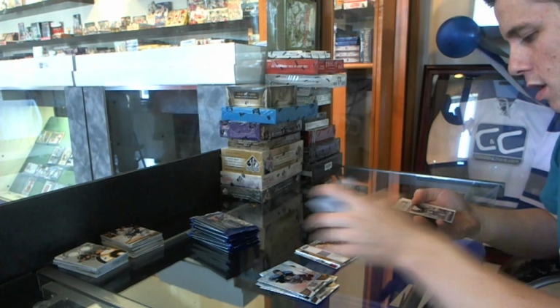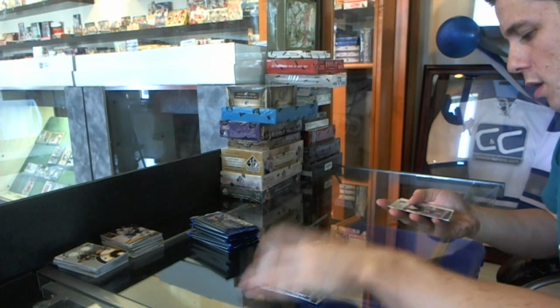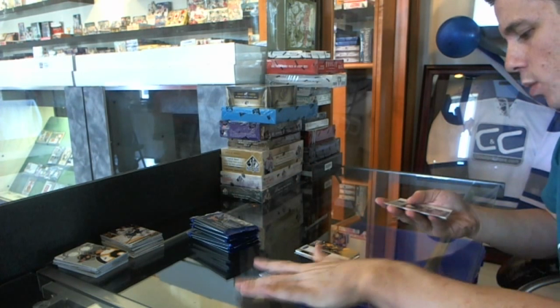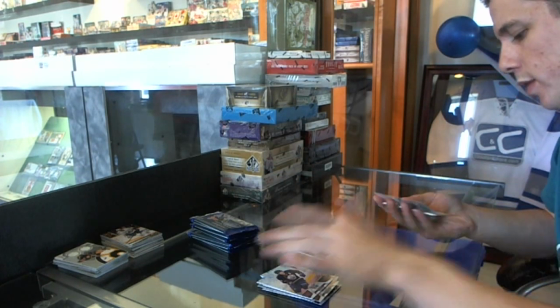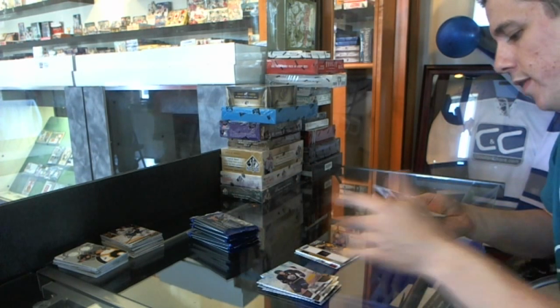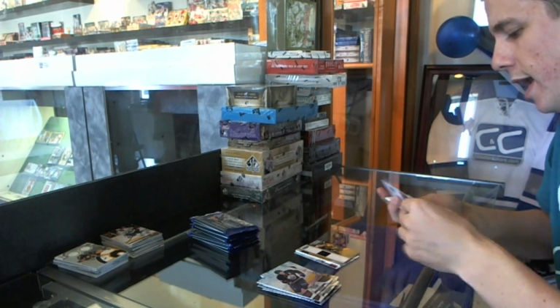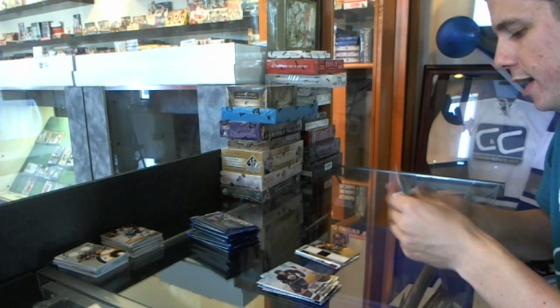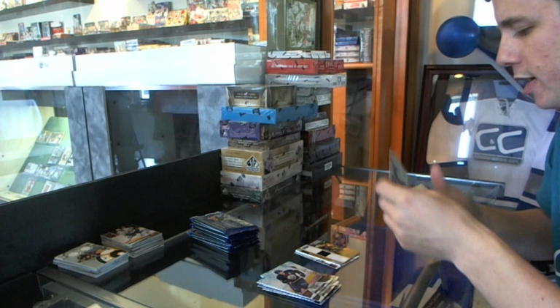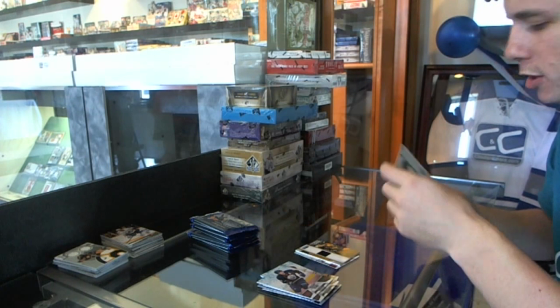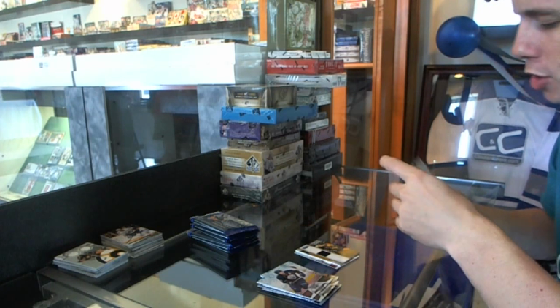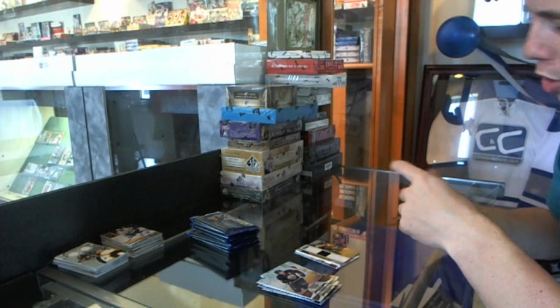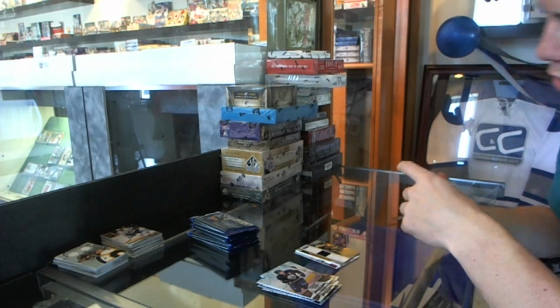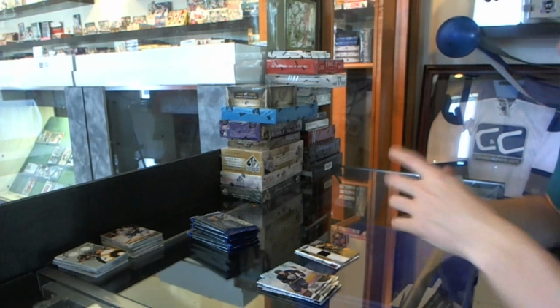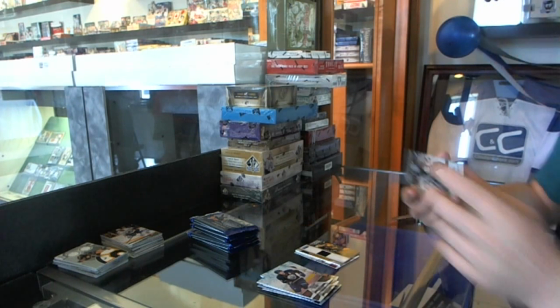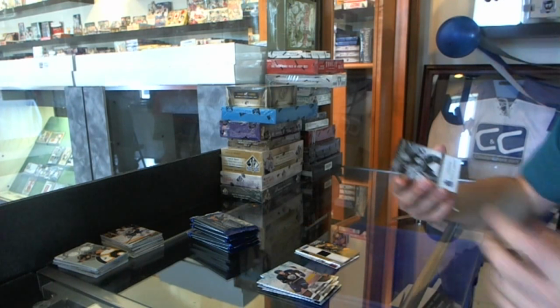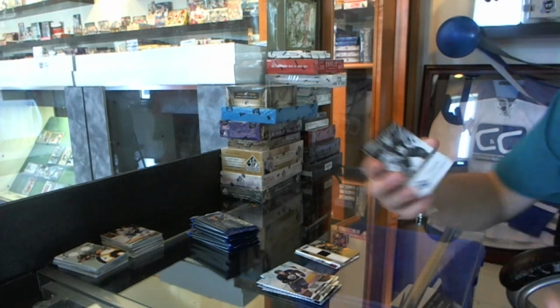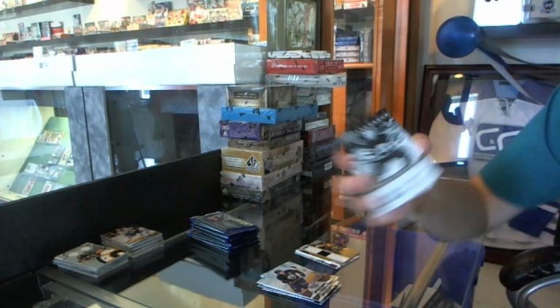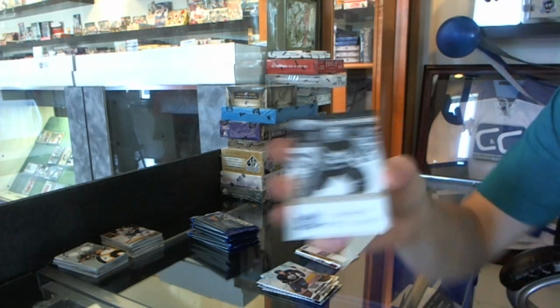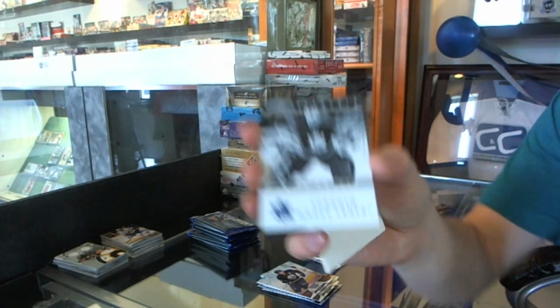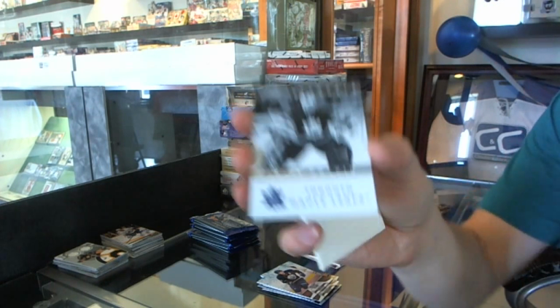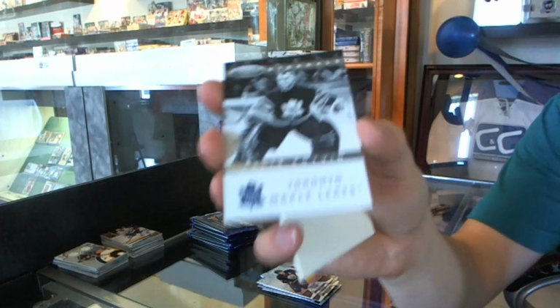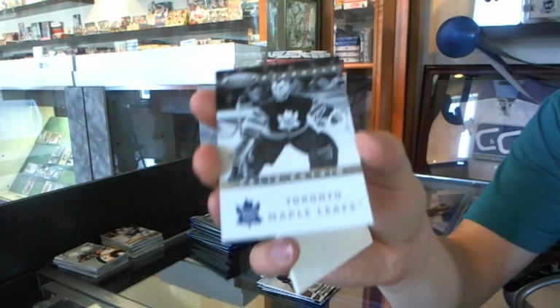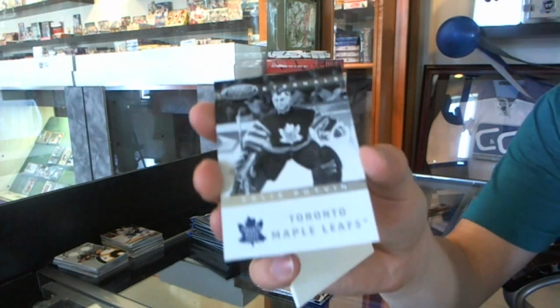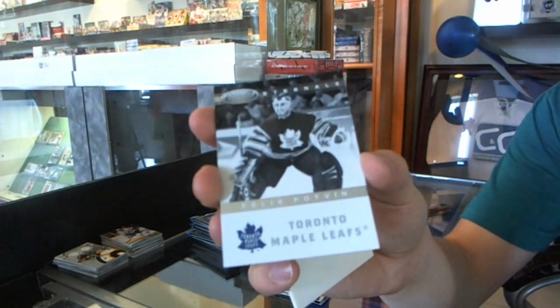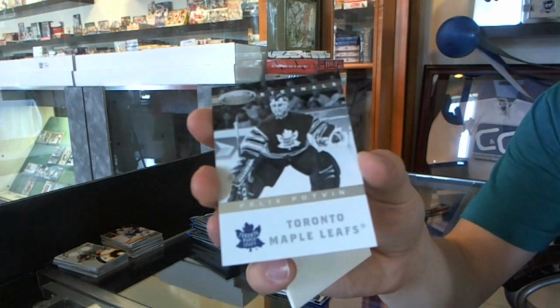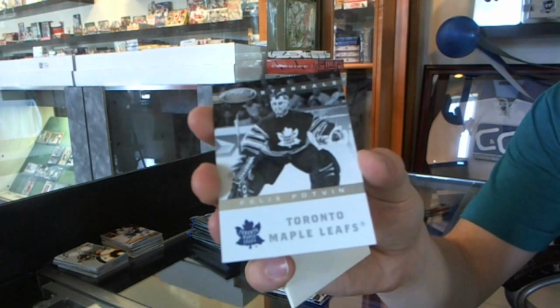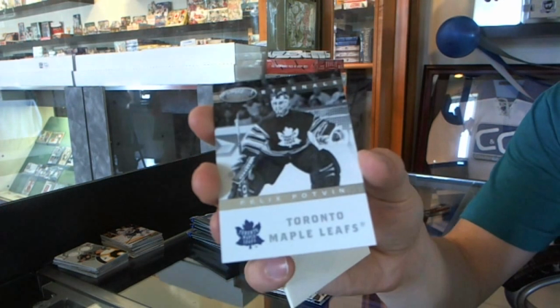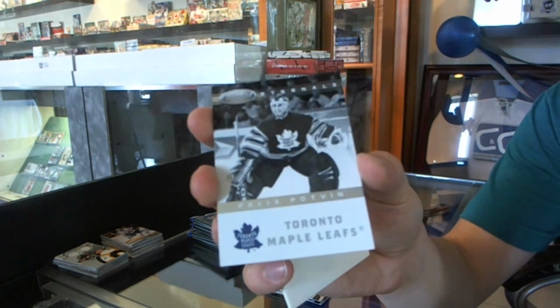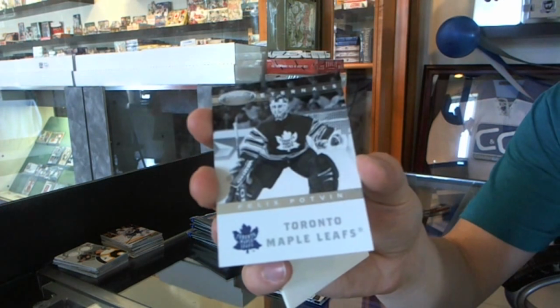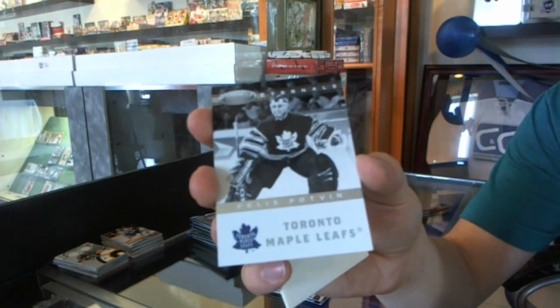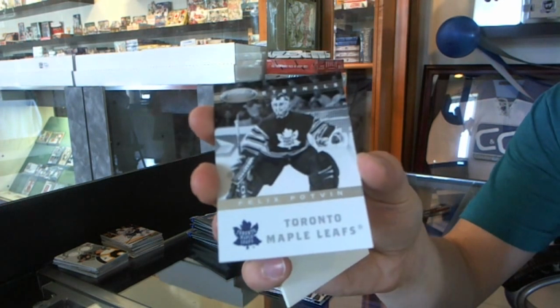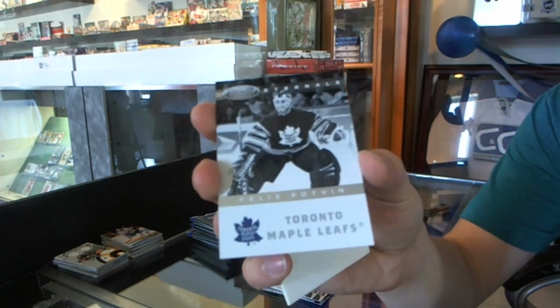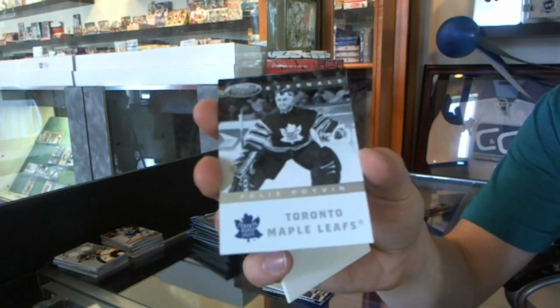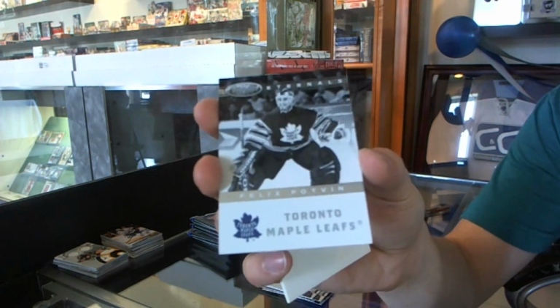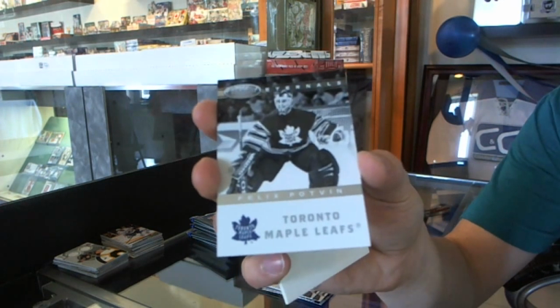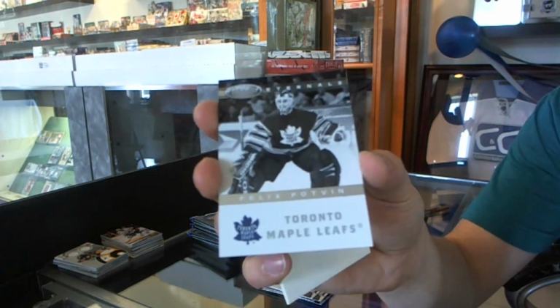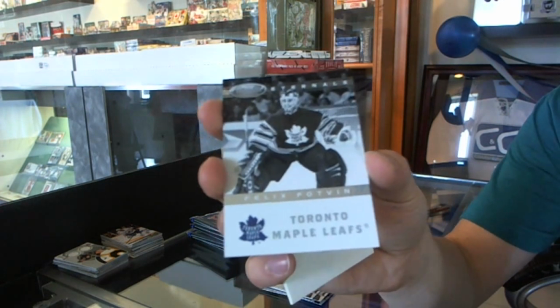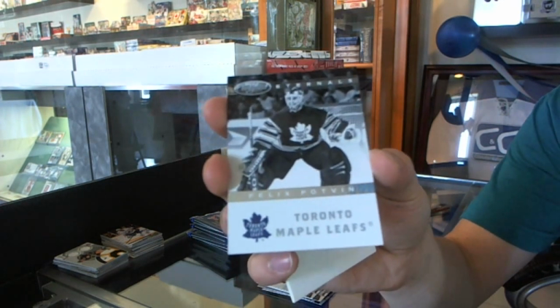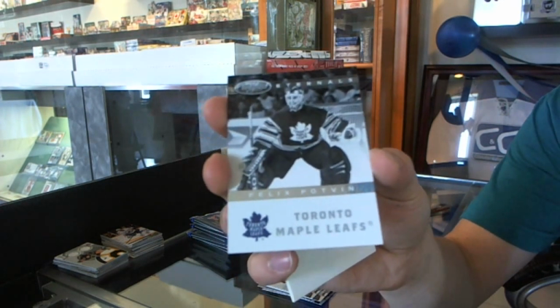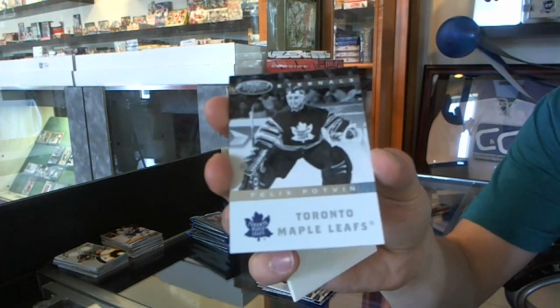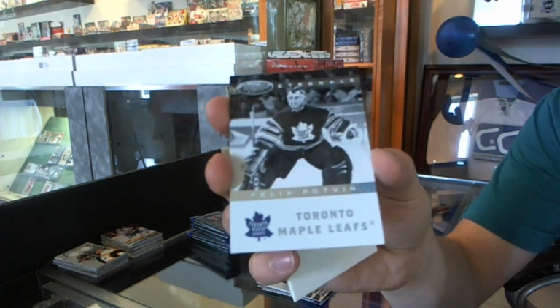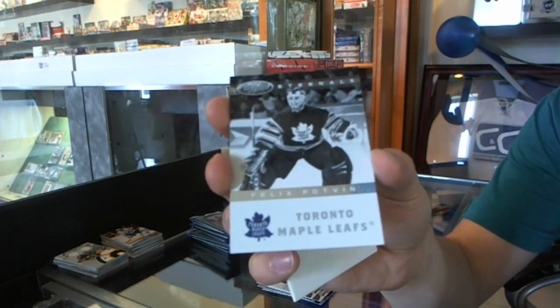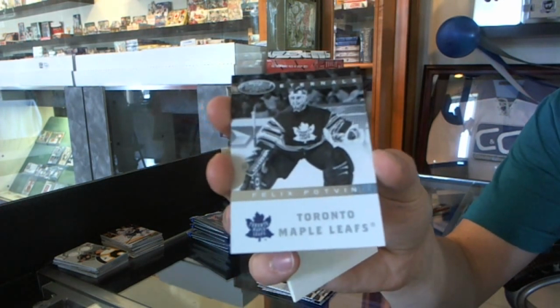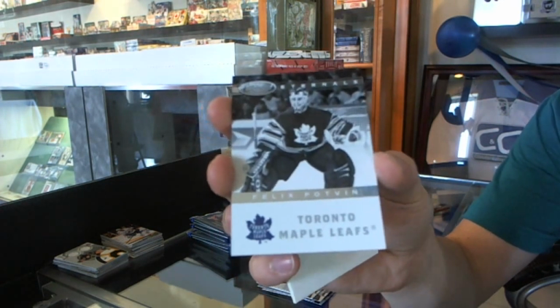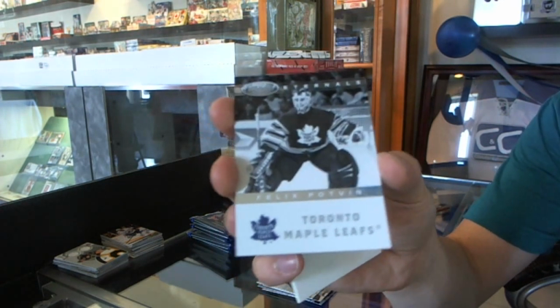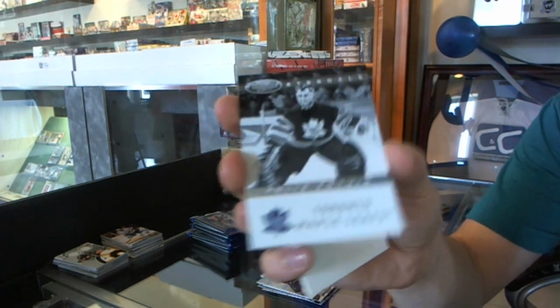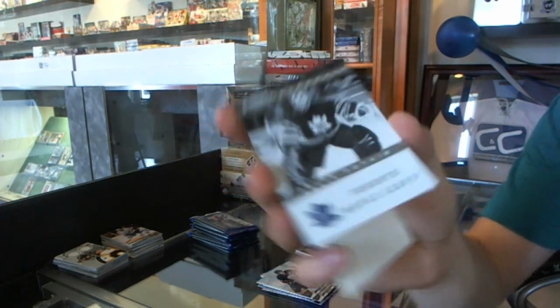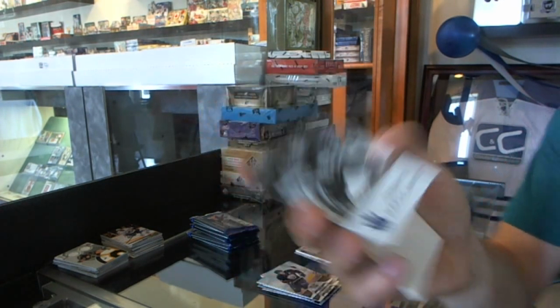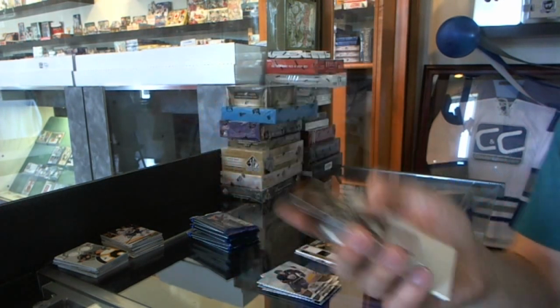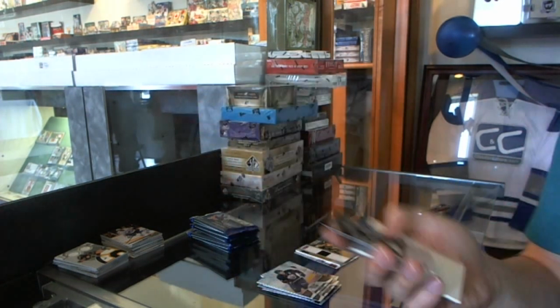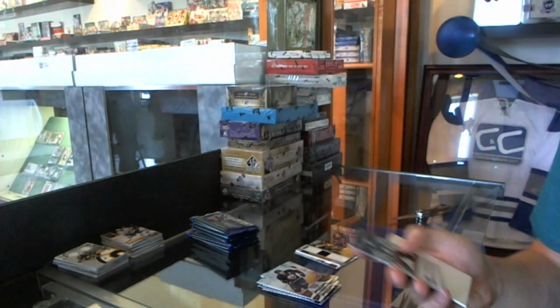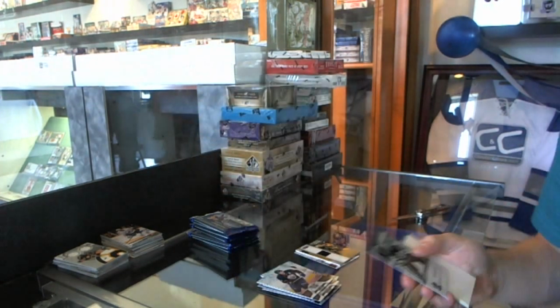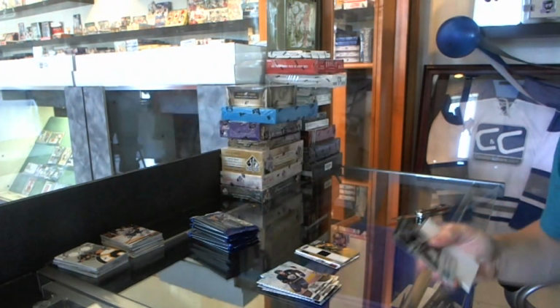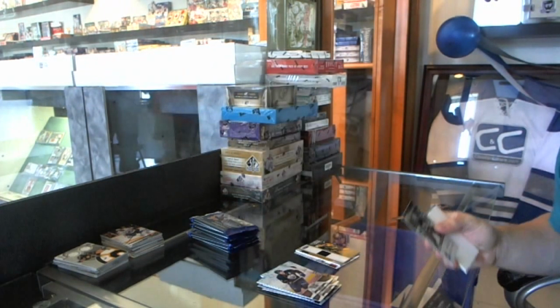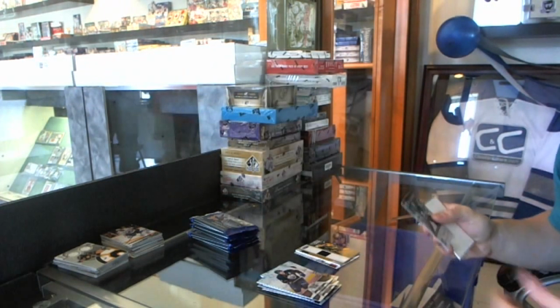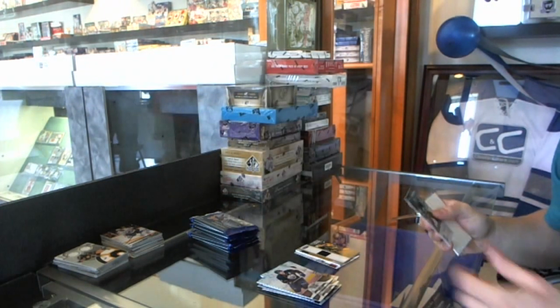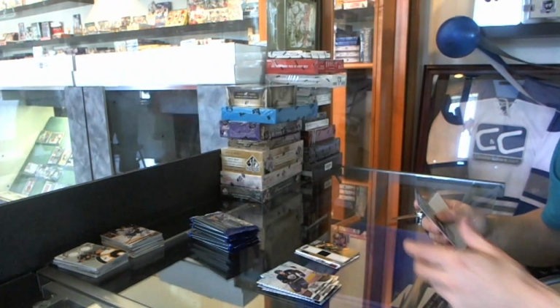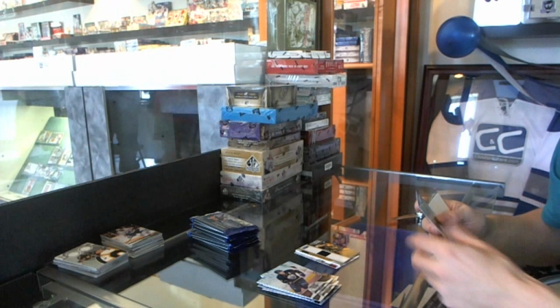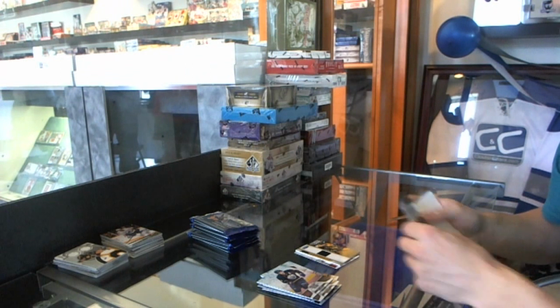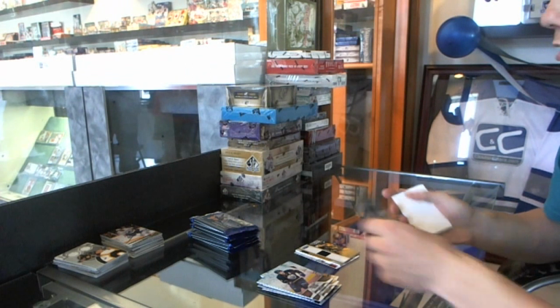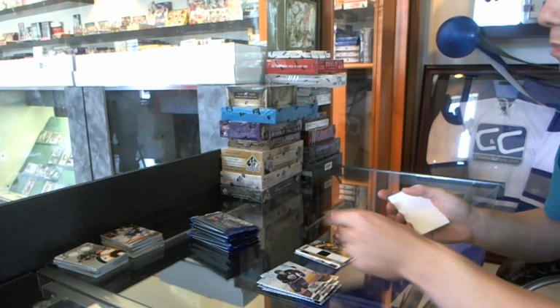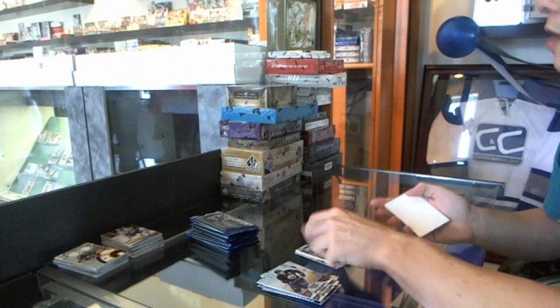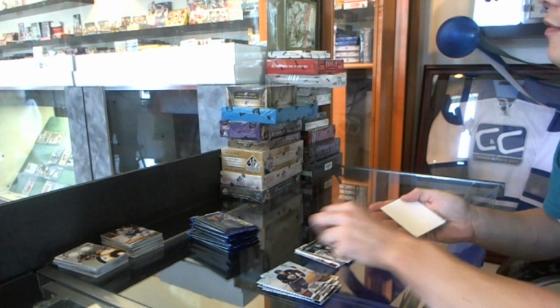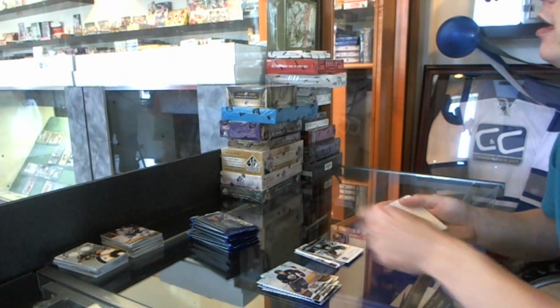We've got an Eternals for the Toronto Maple Leafs, Felix Potvin. There's Potvin.